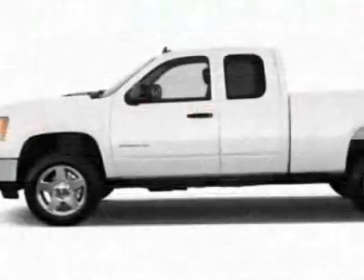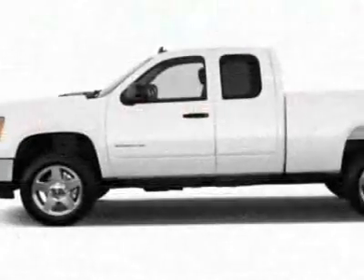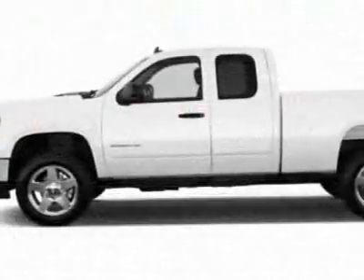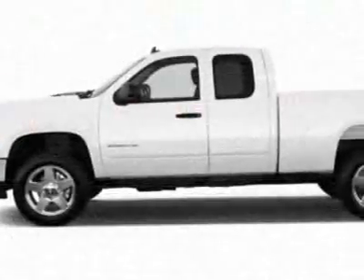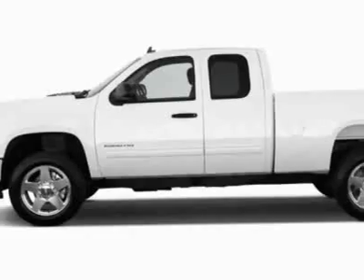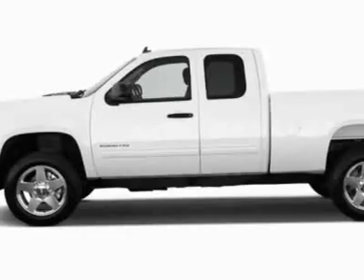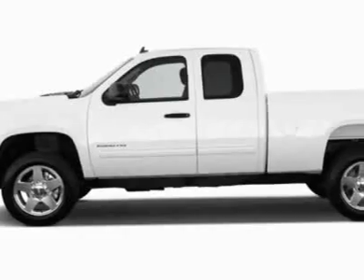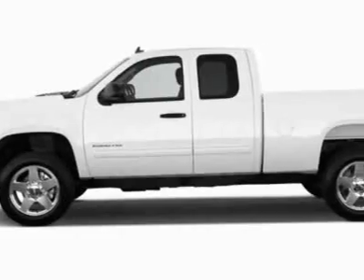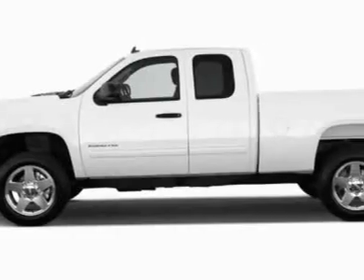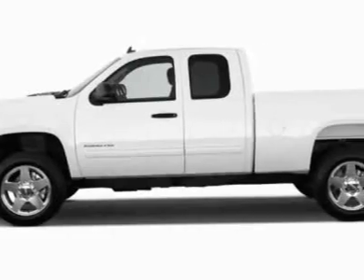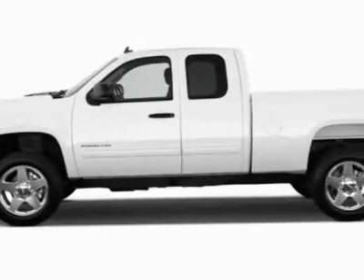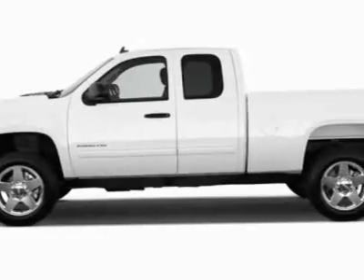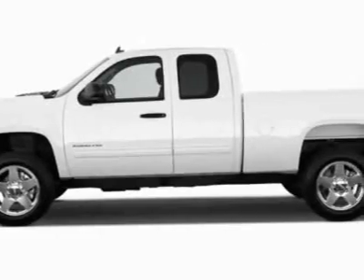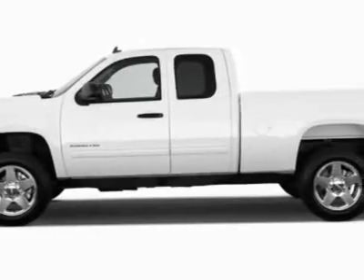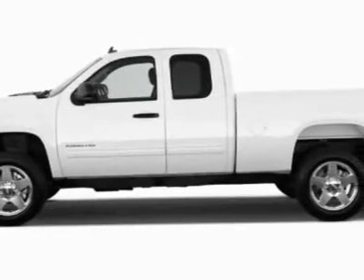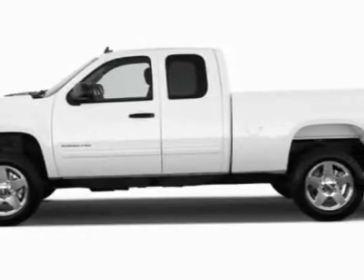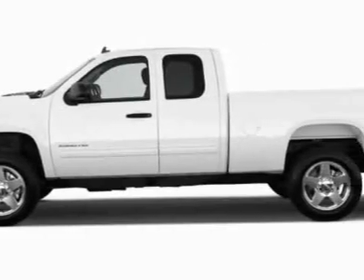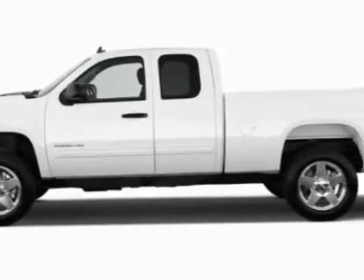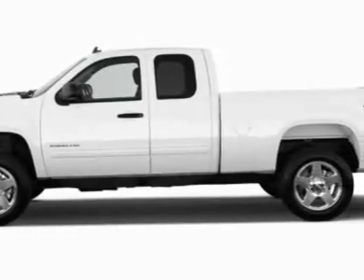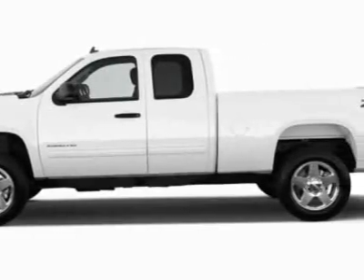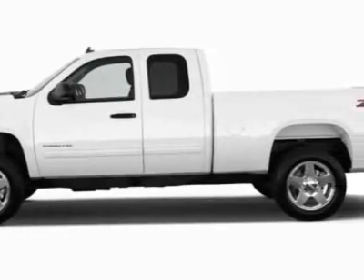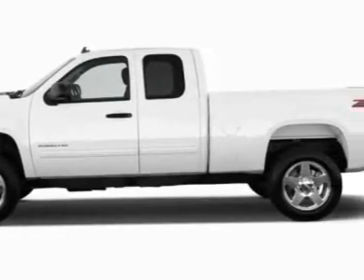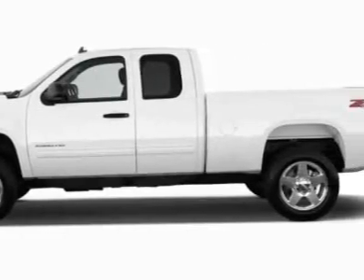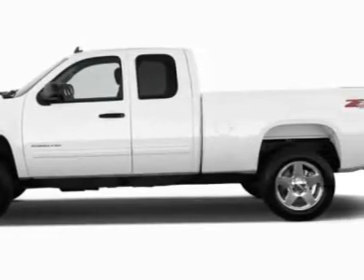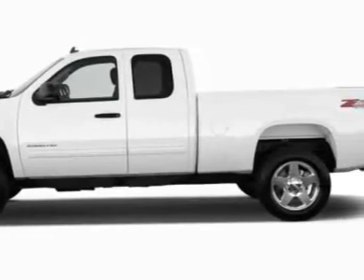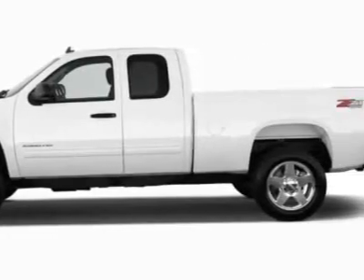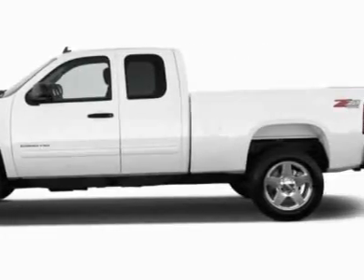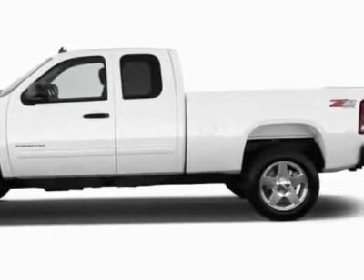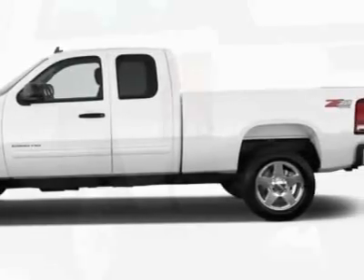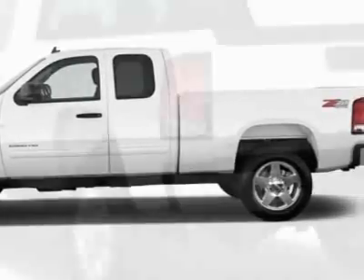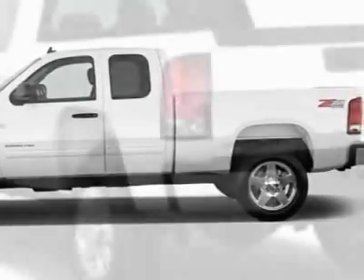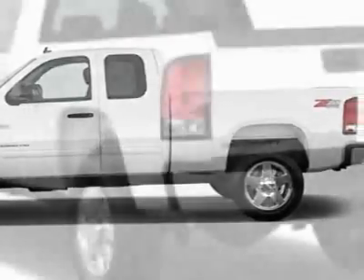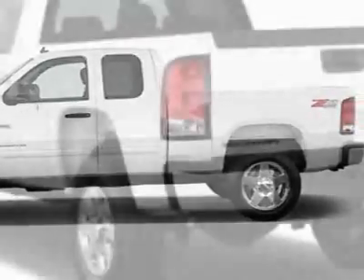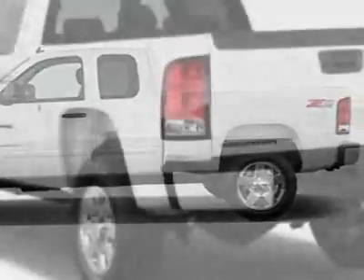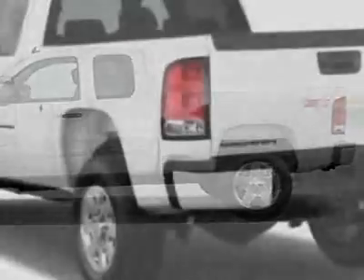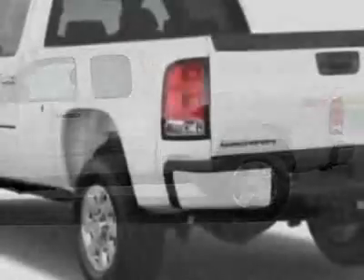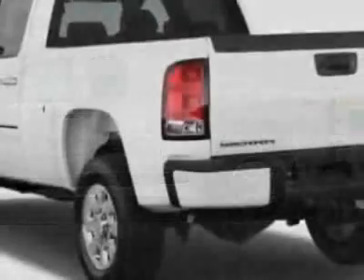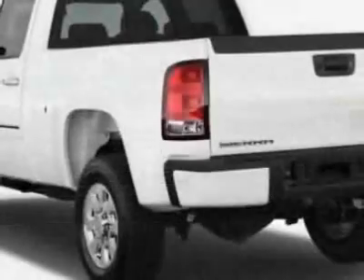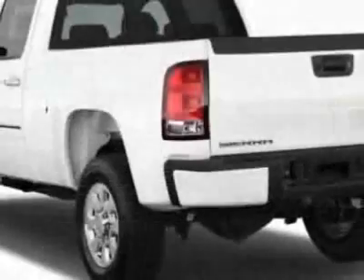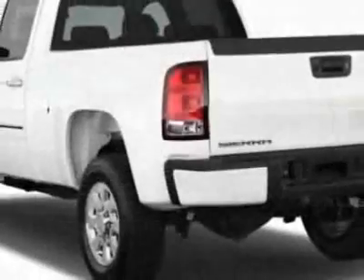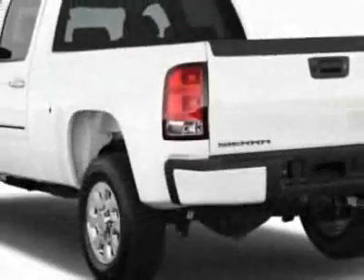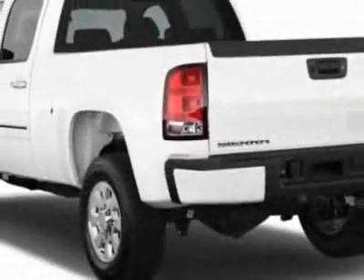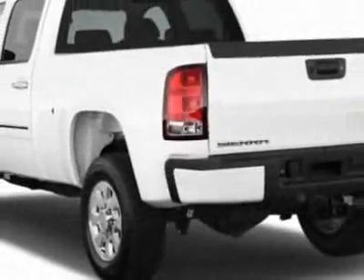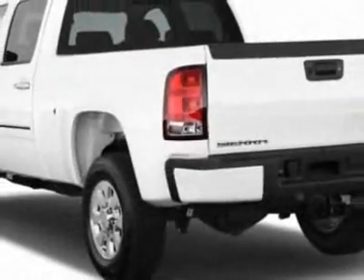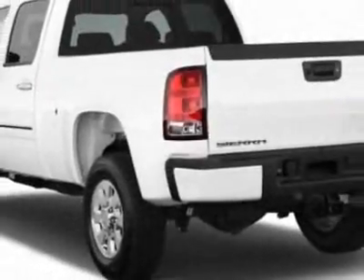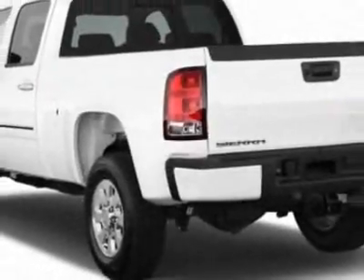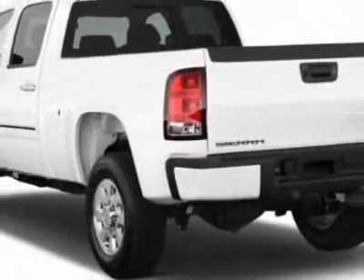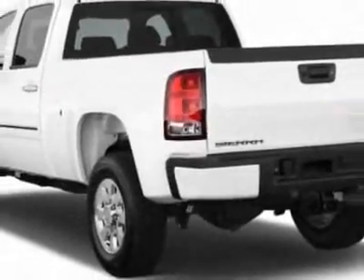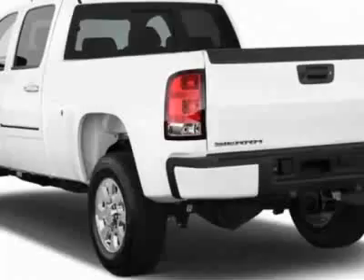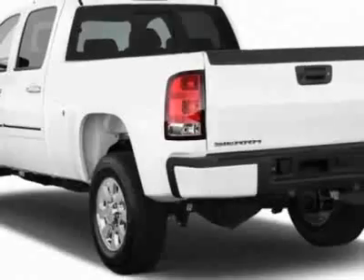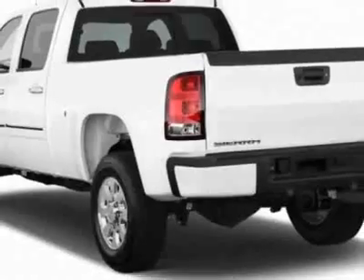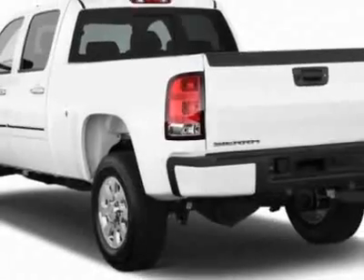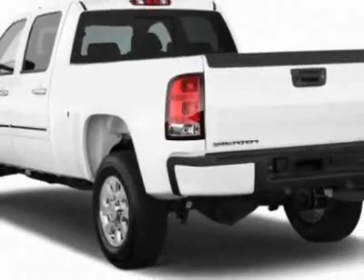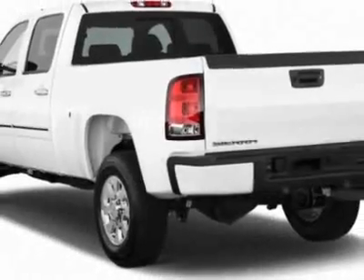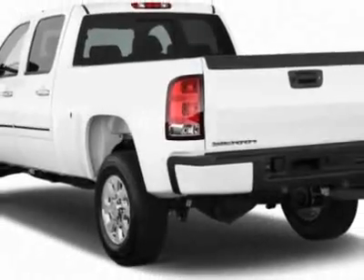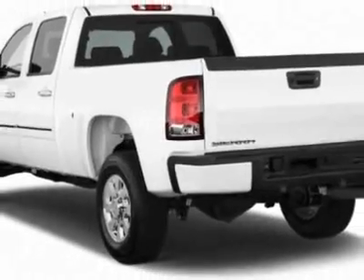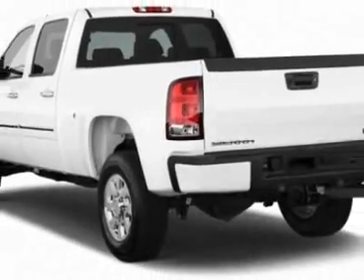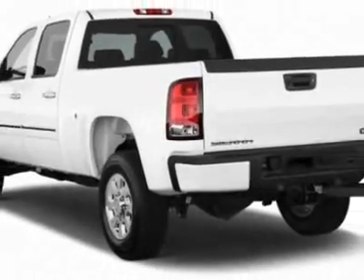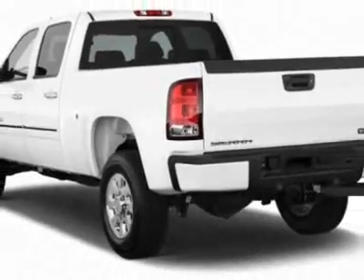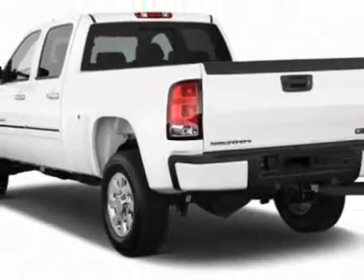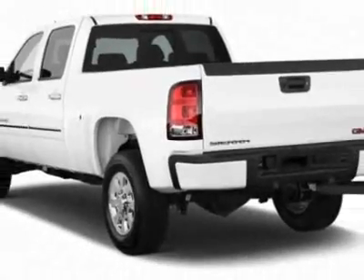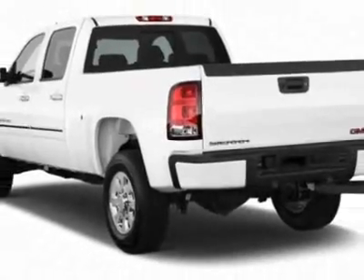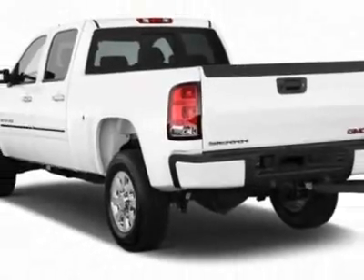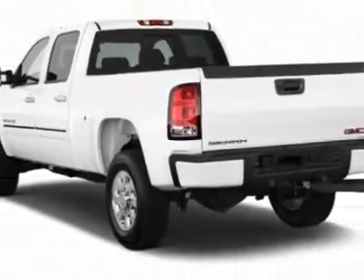This vehicle gets an estimated 13 miles per gallon in the city and an estimated 18 on the highway.